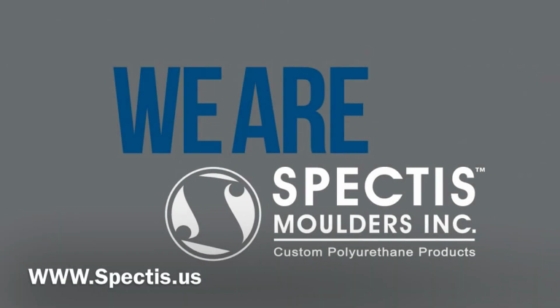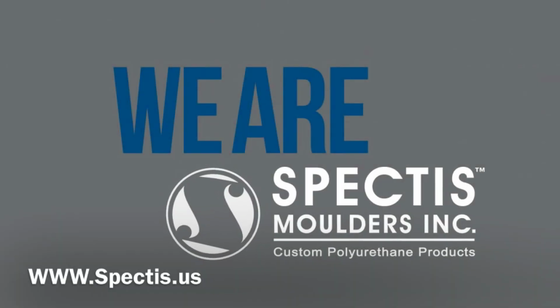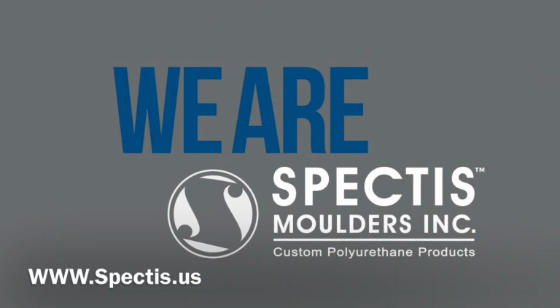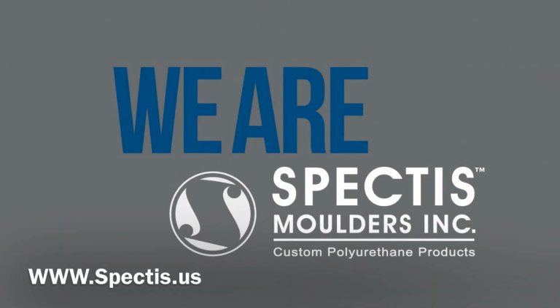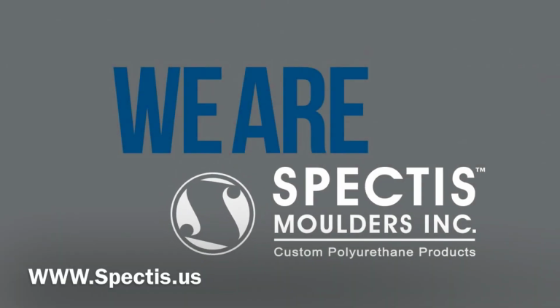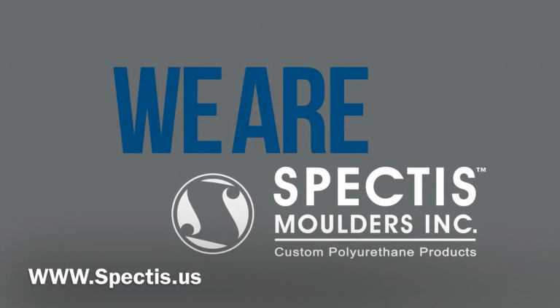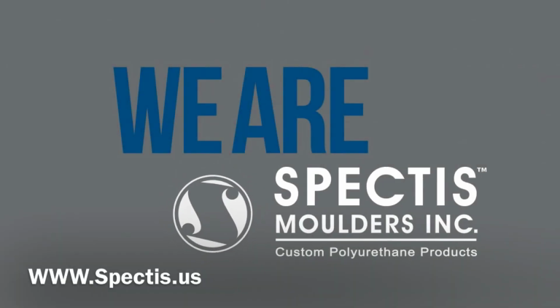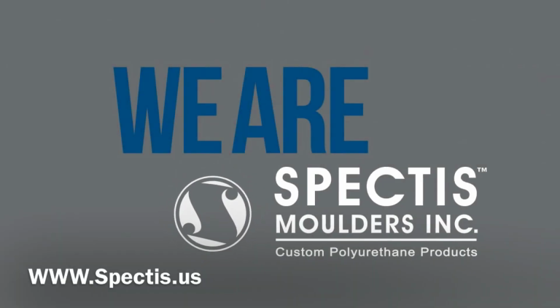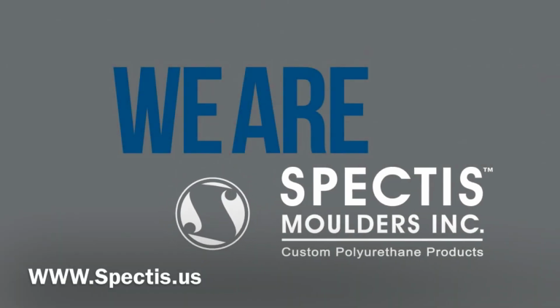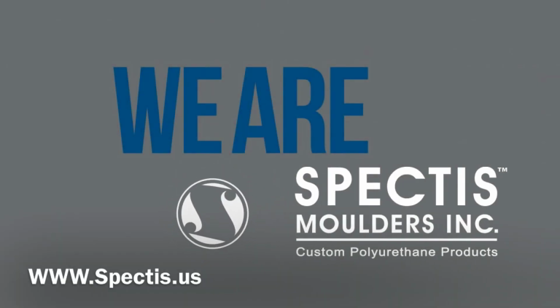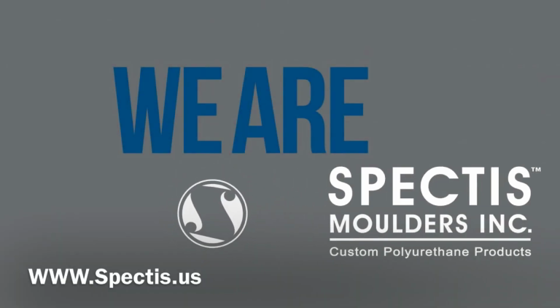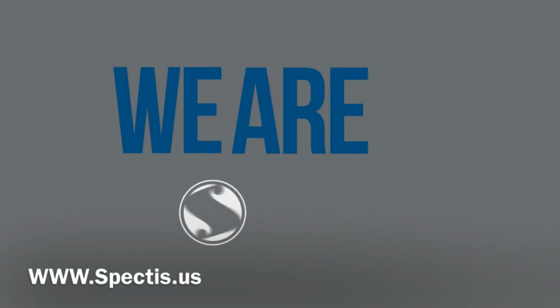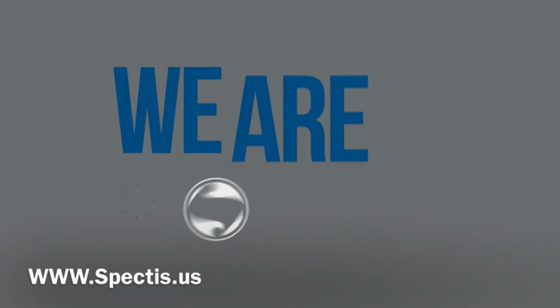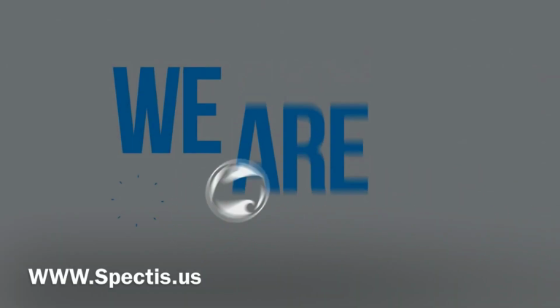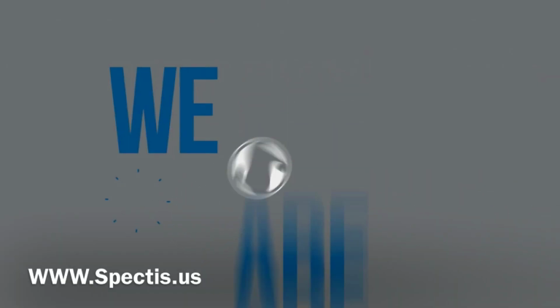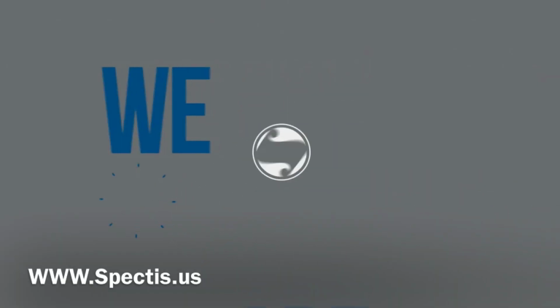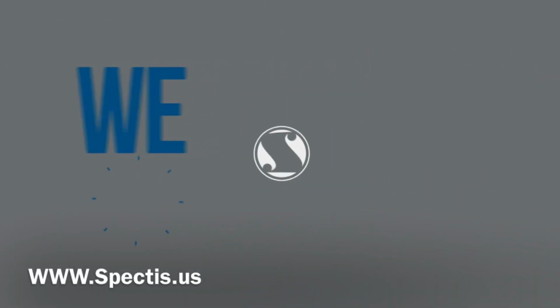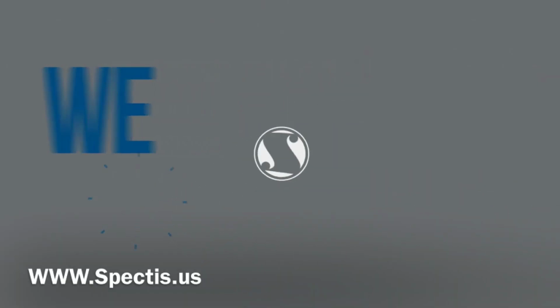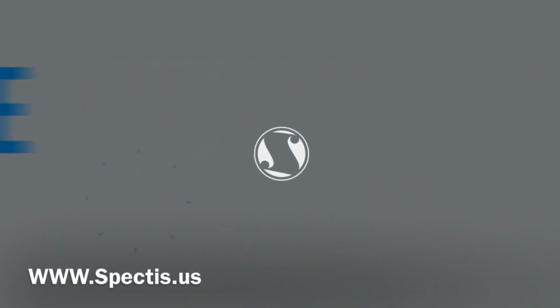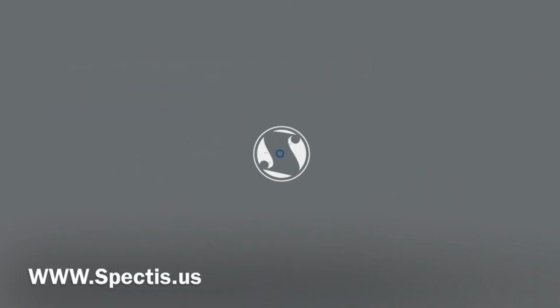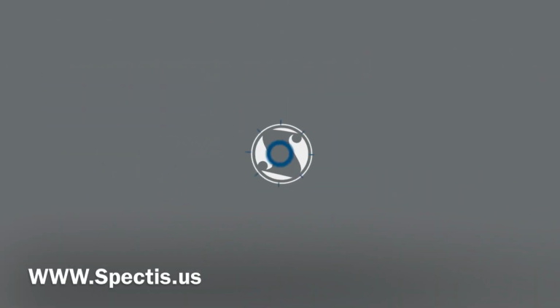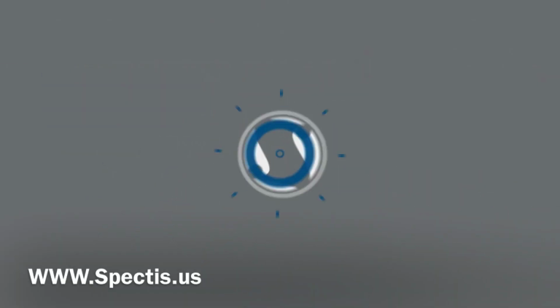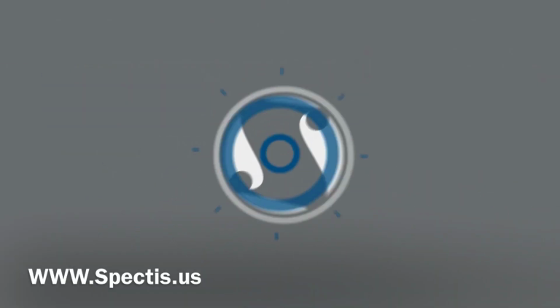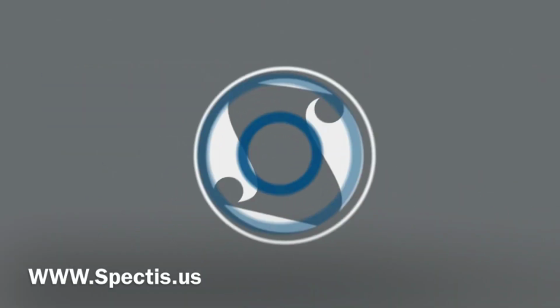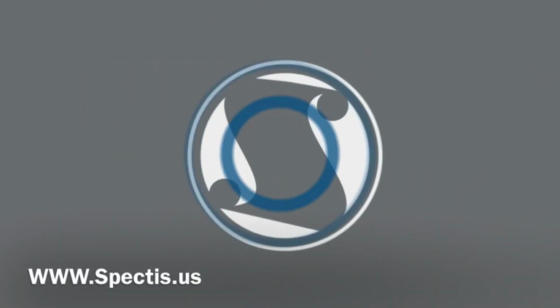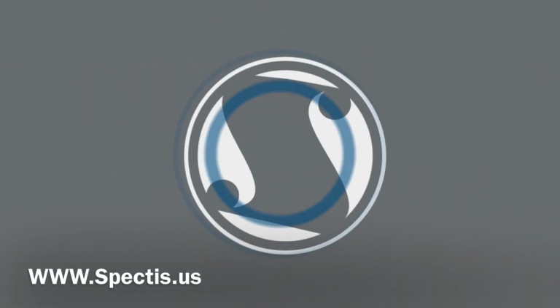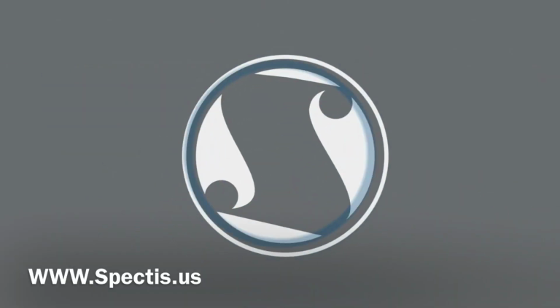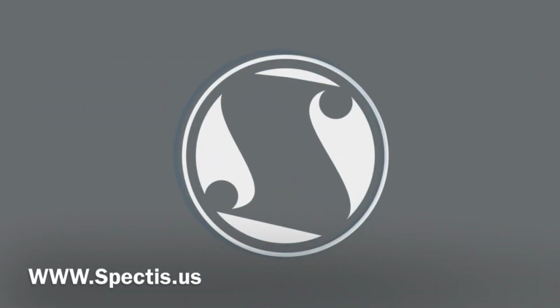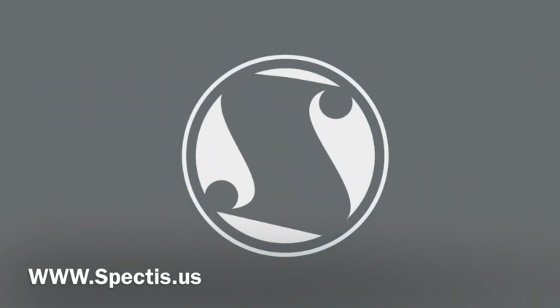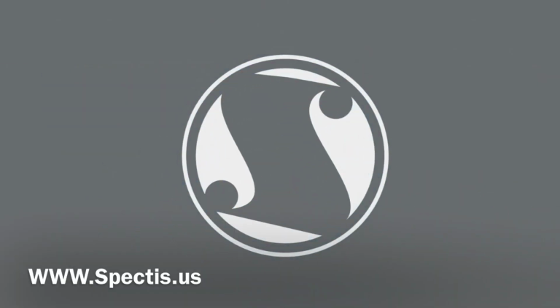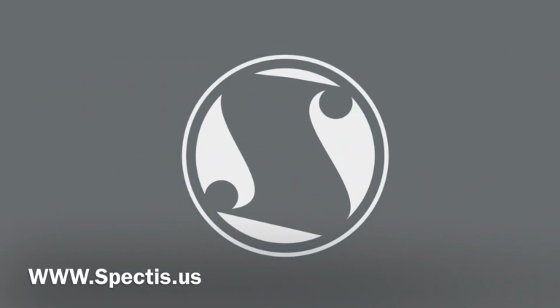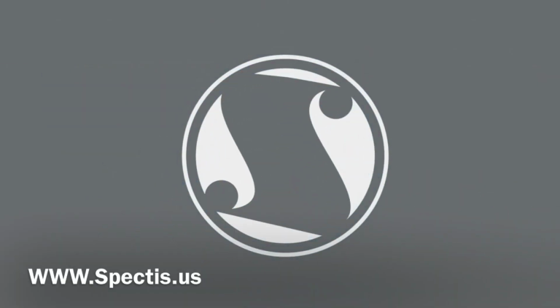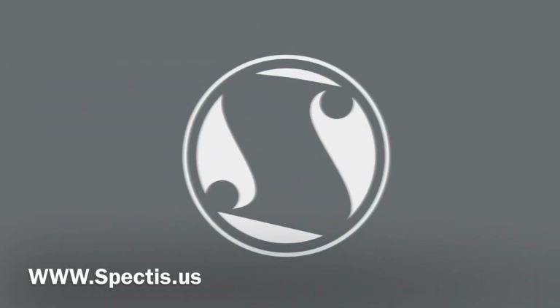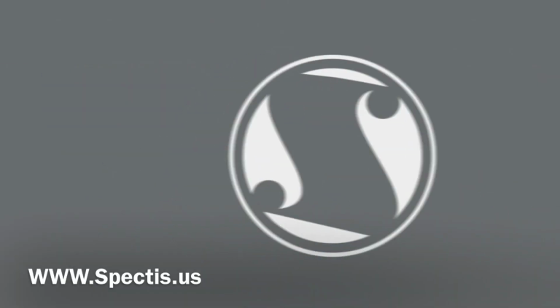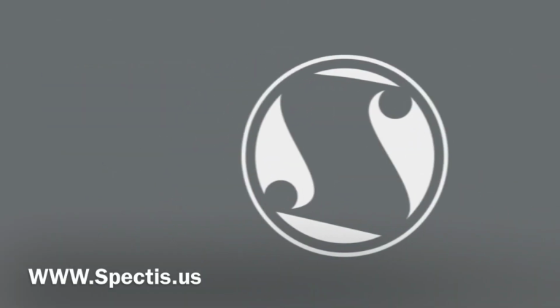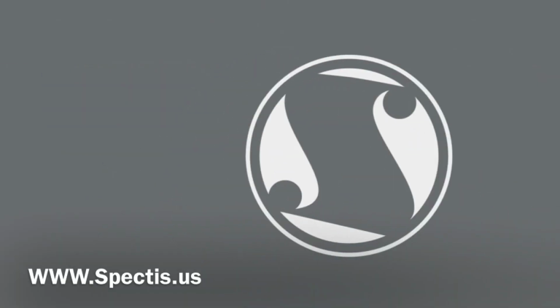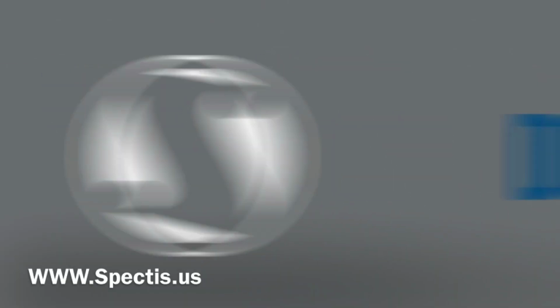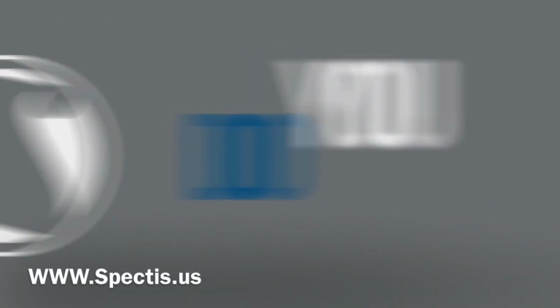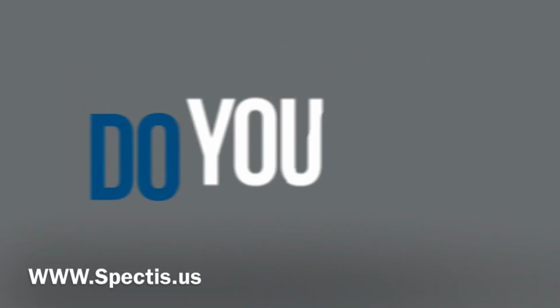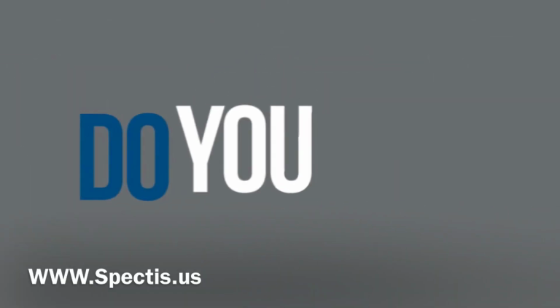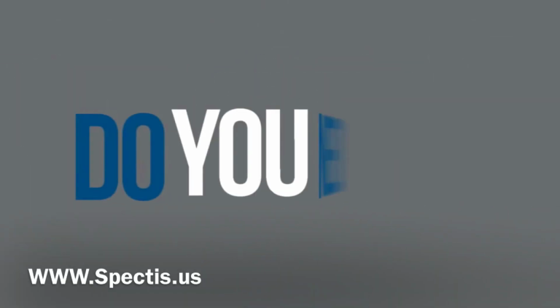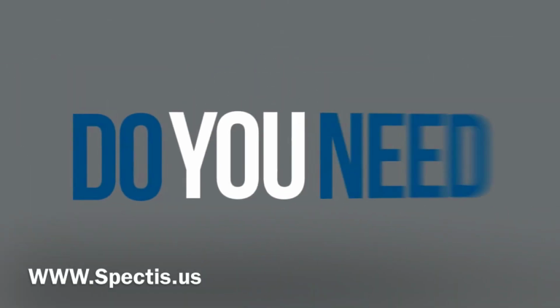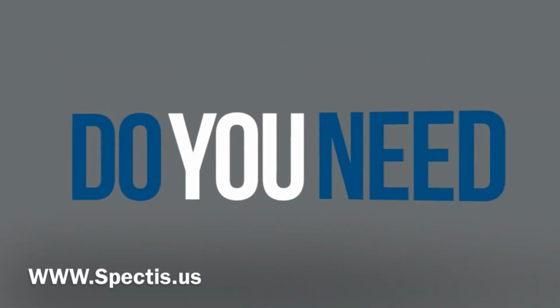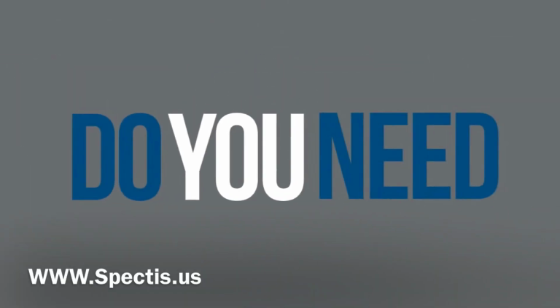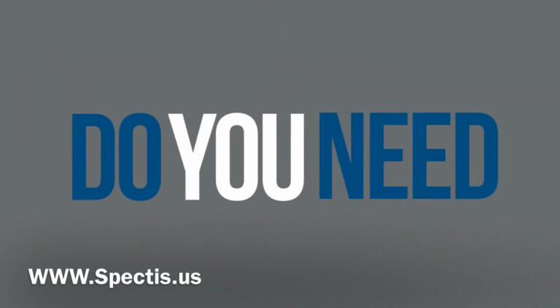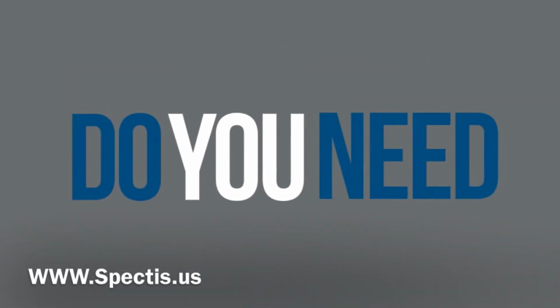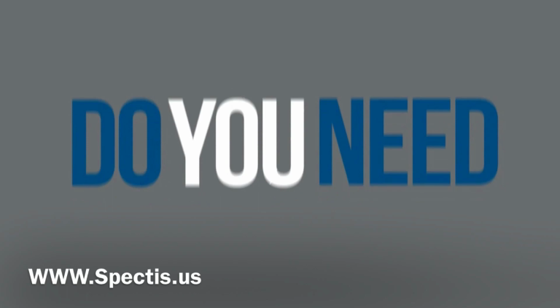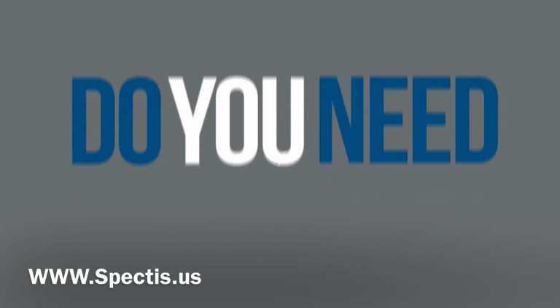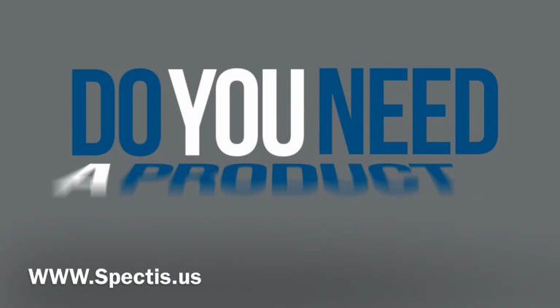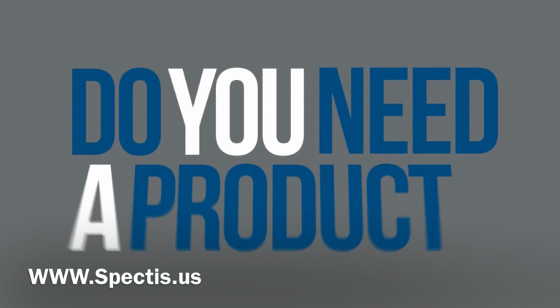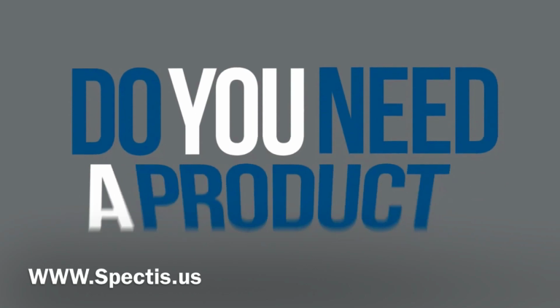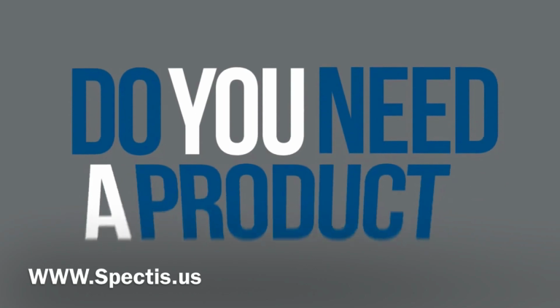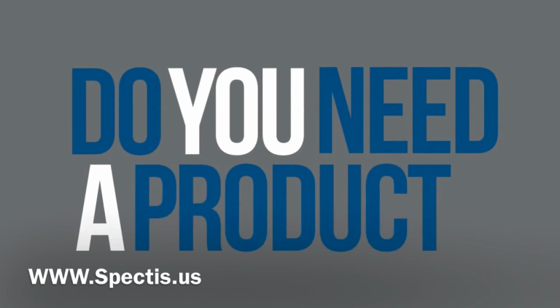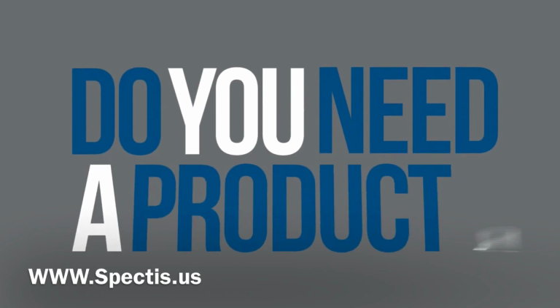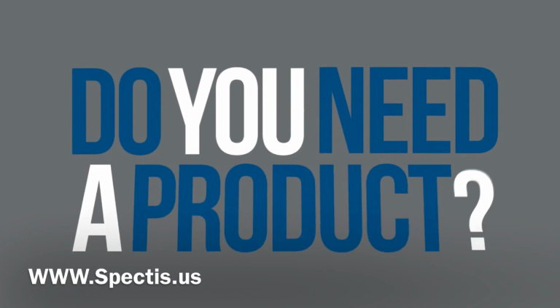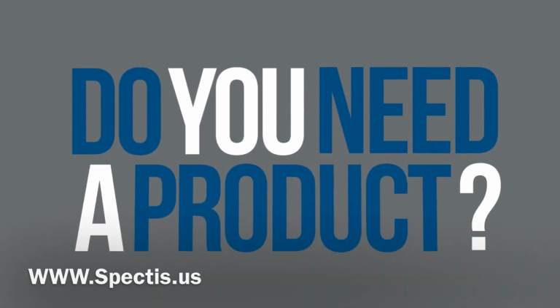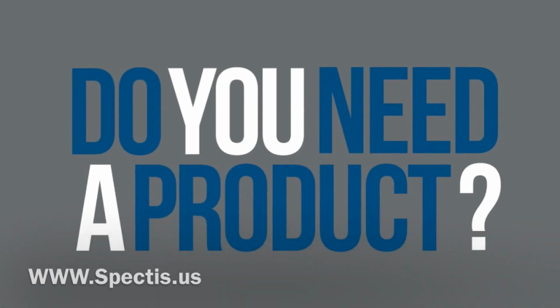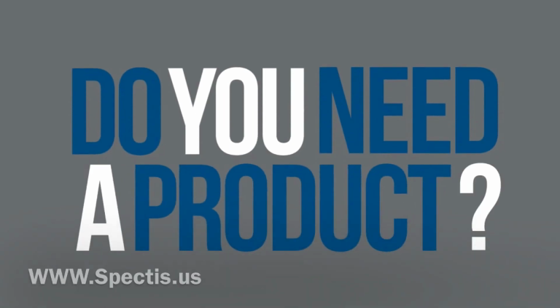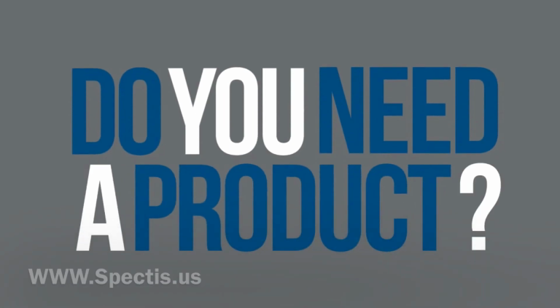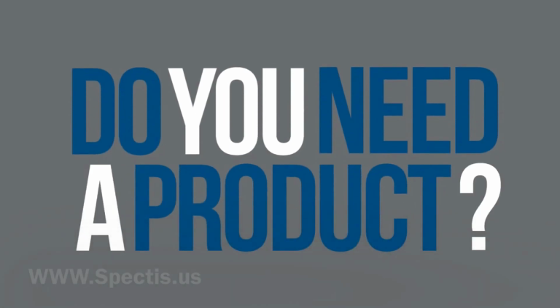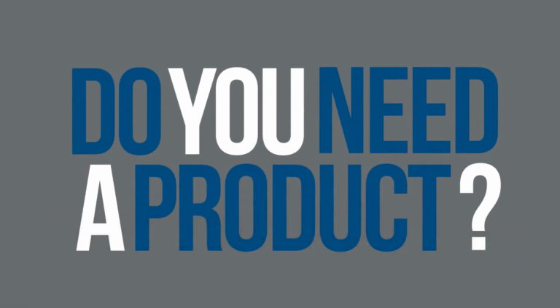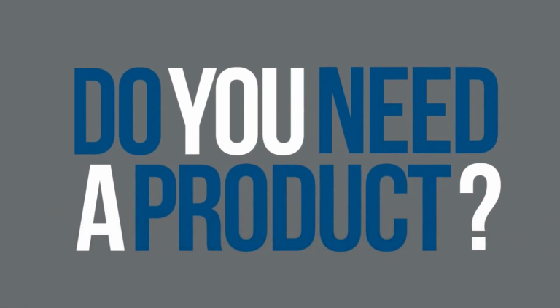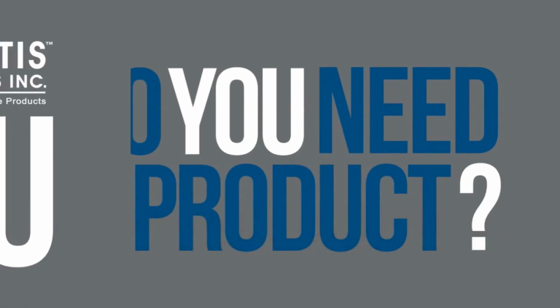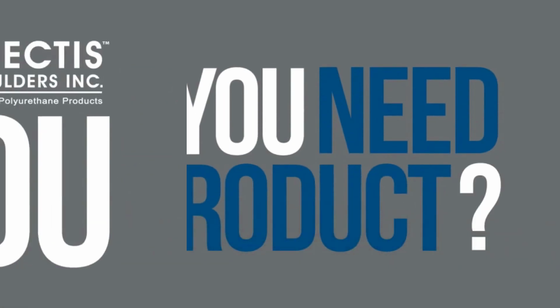We are Spectus Molders, online superstore for Spectus molding products. Visit us at spectus.us.